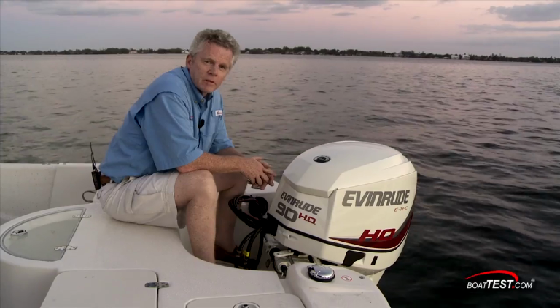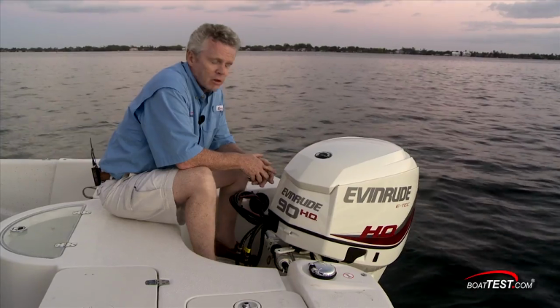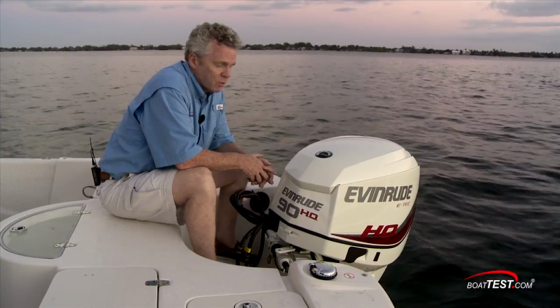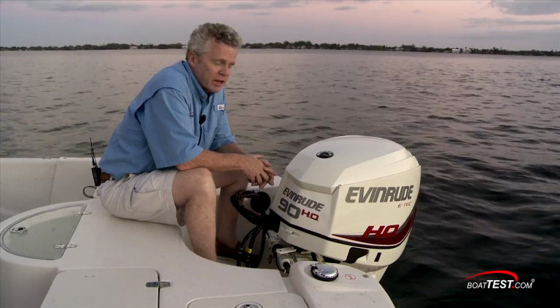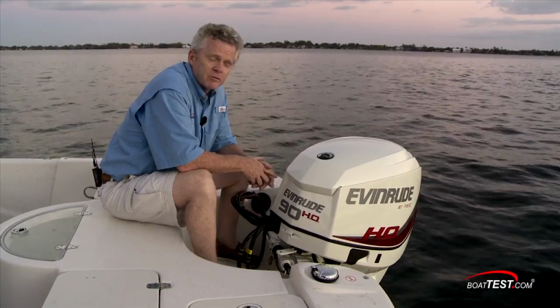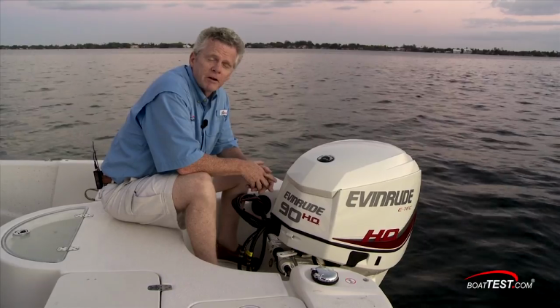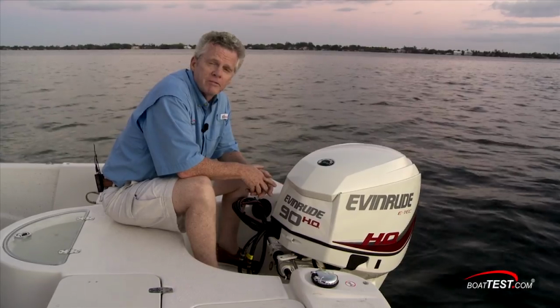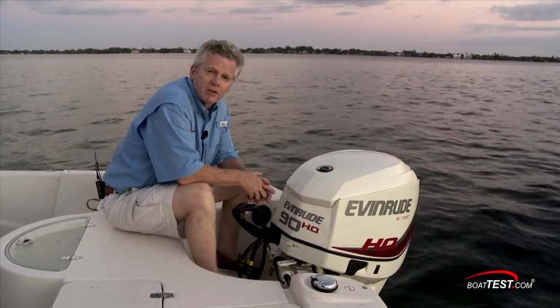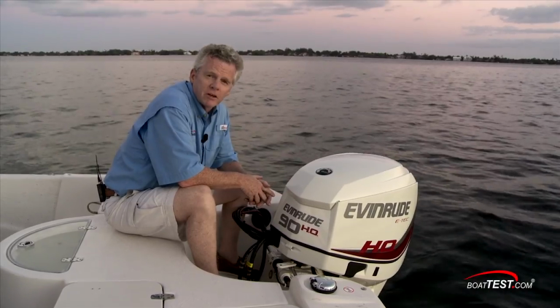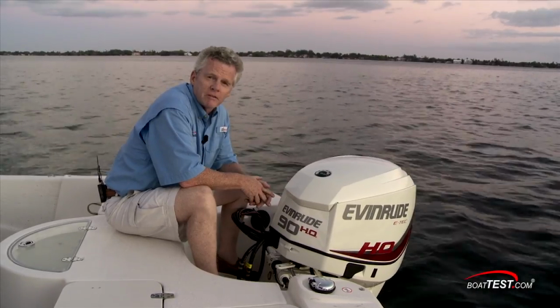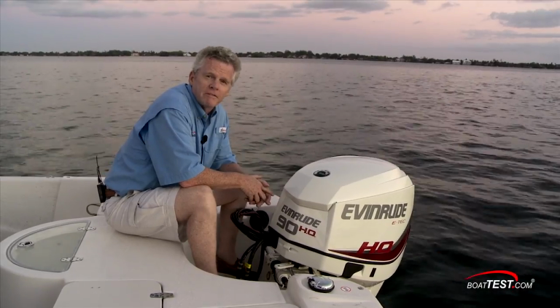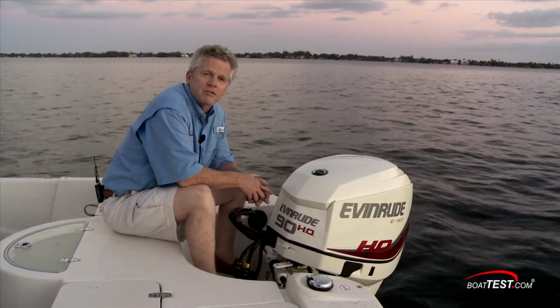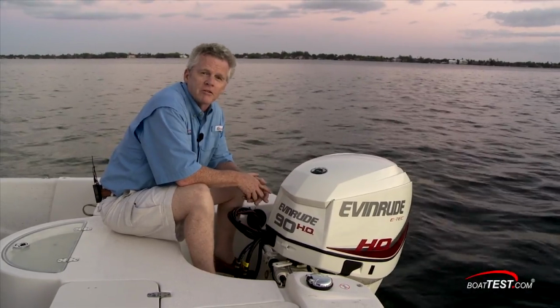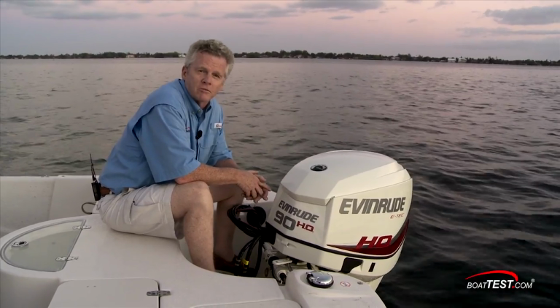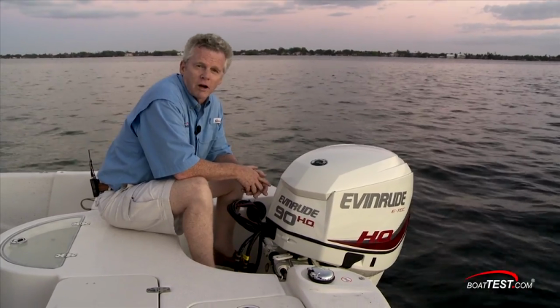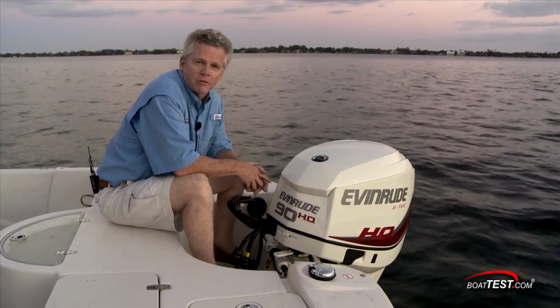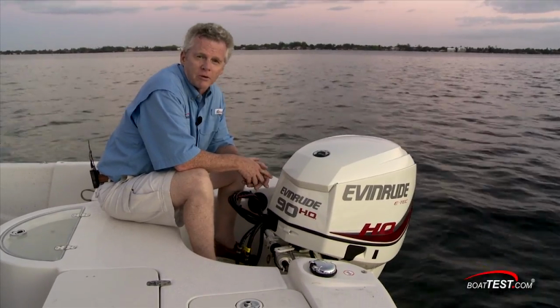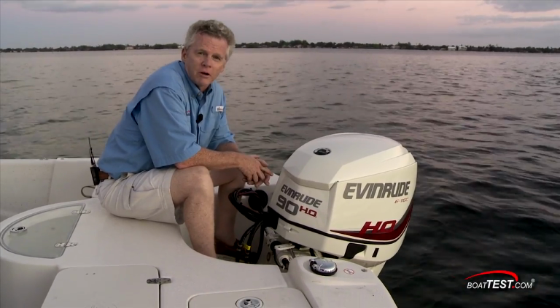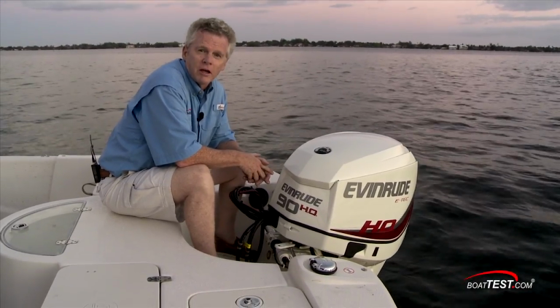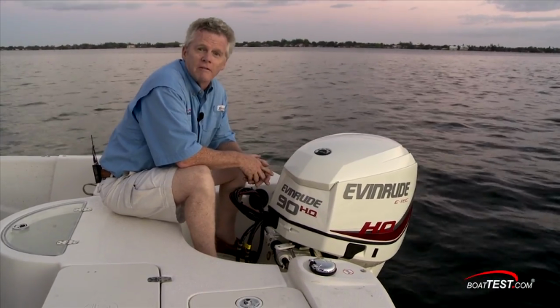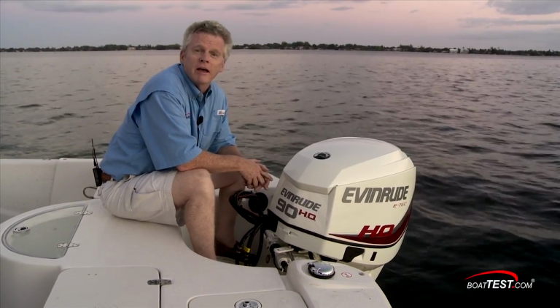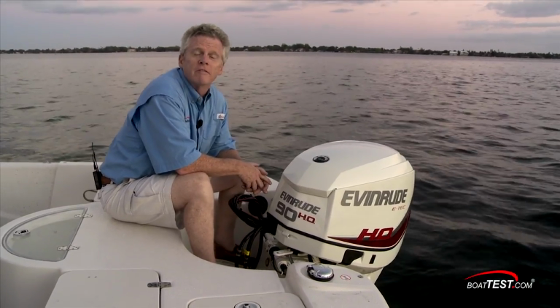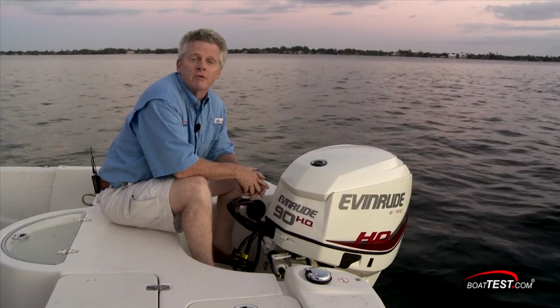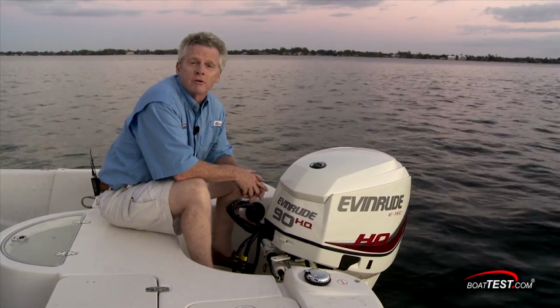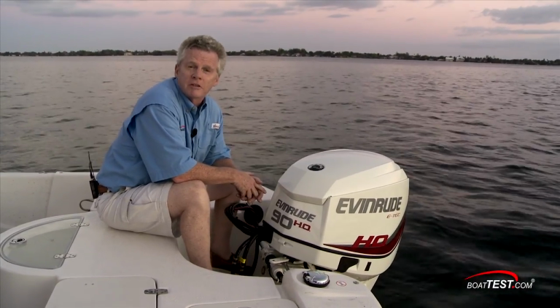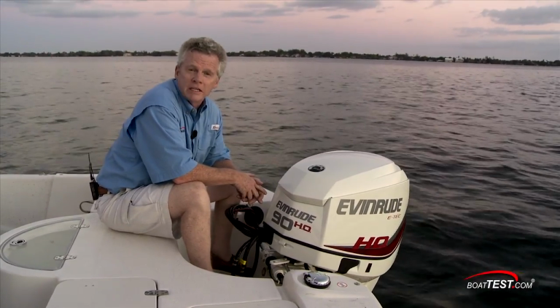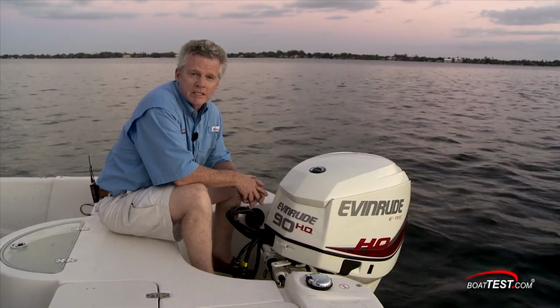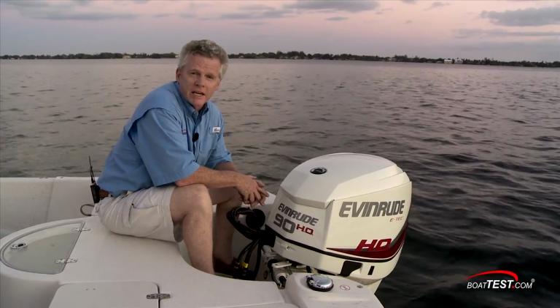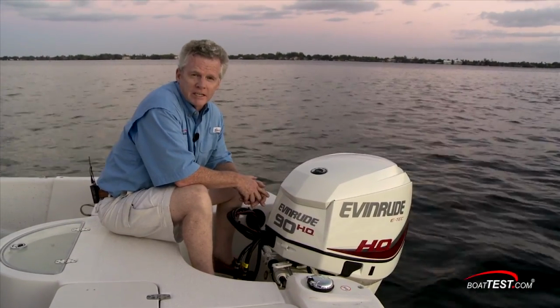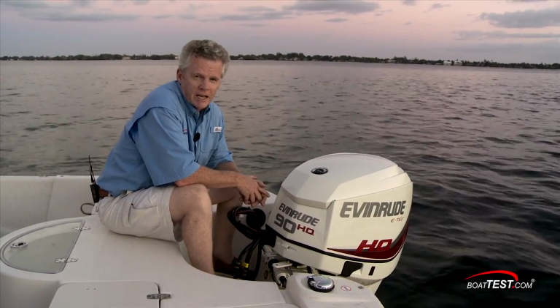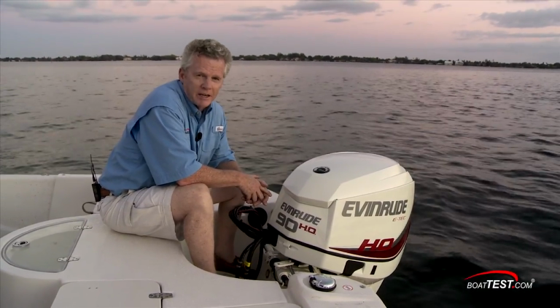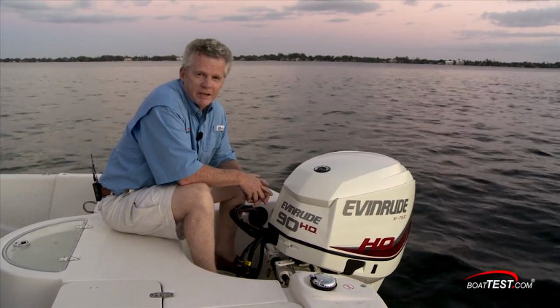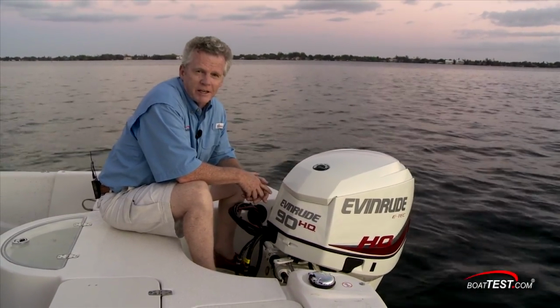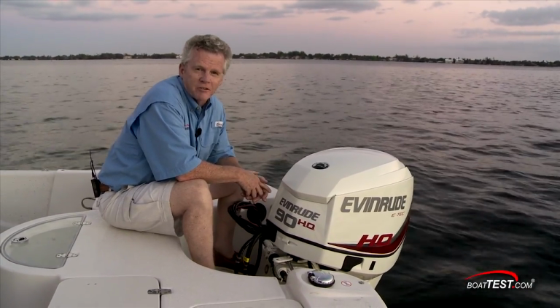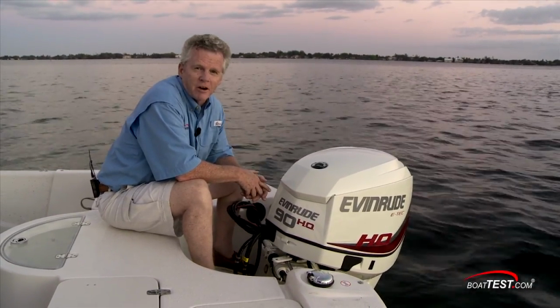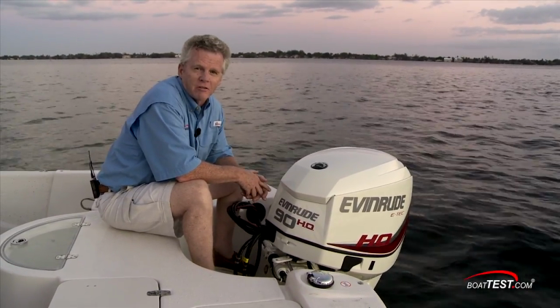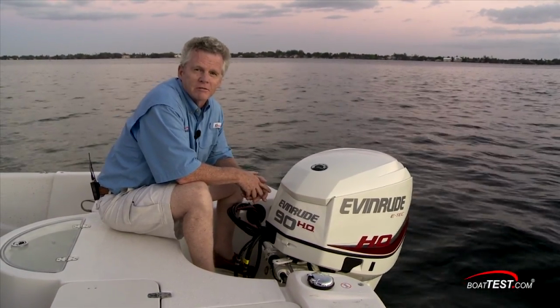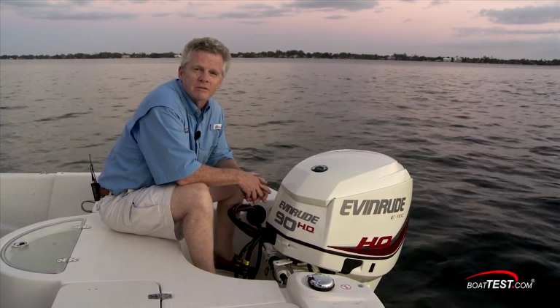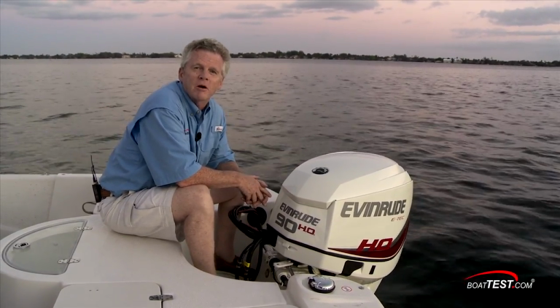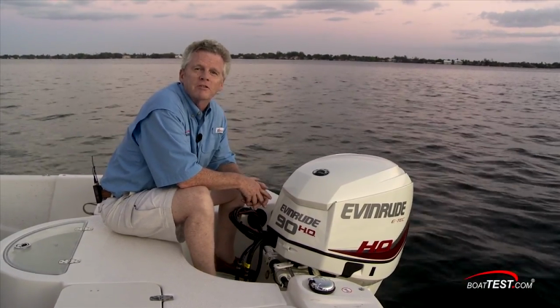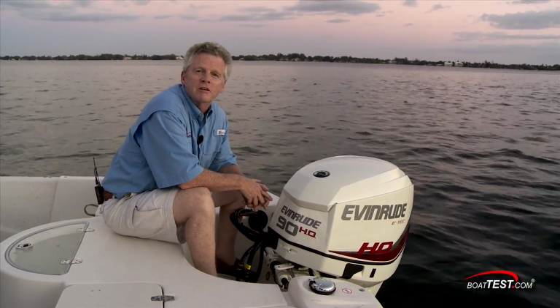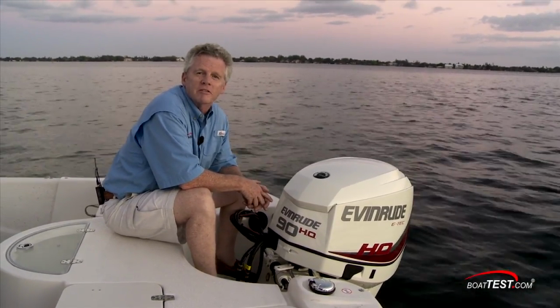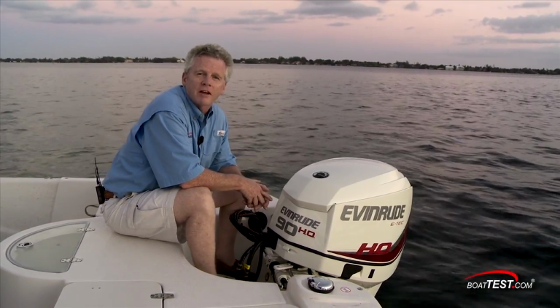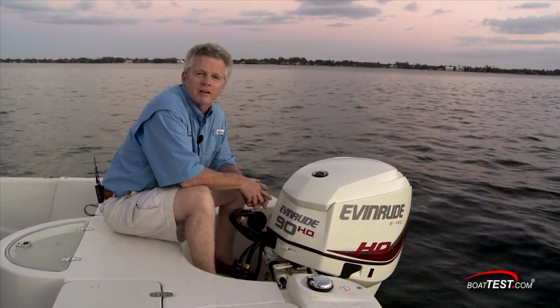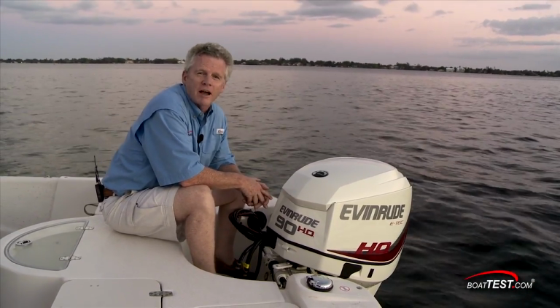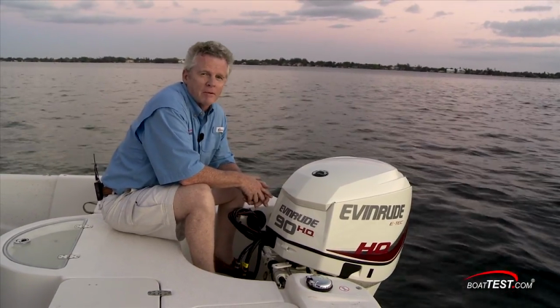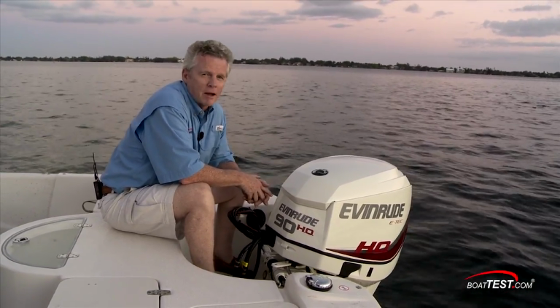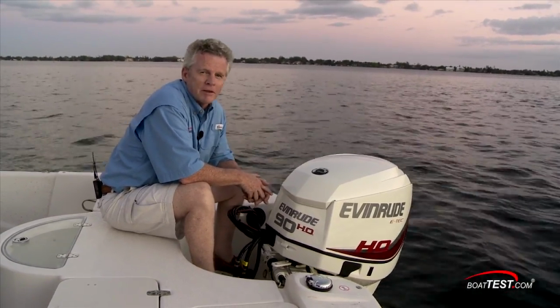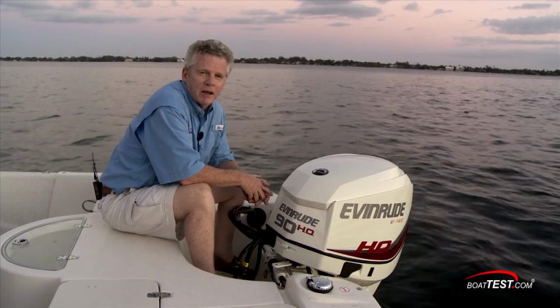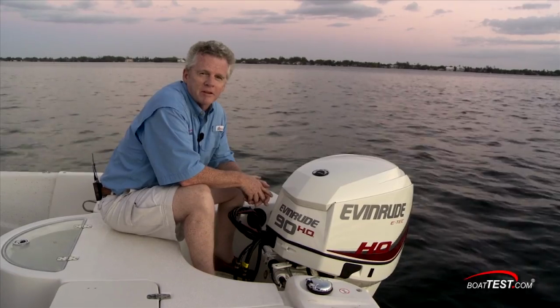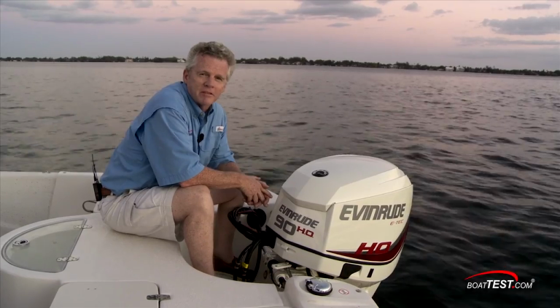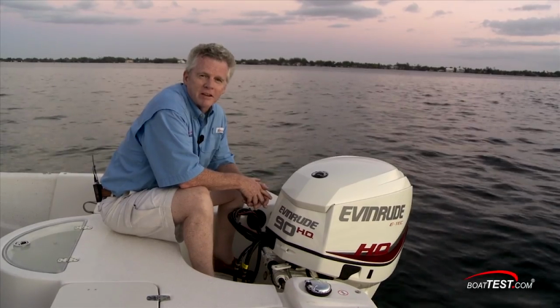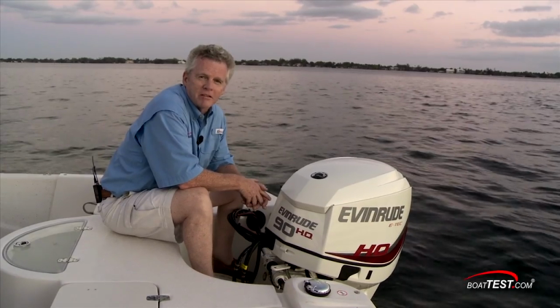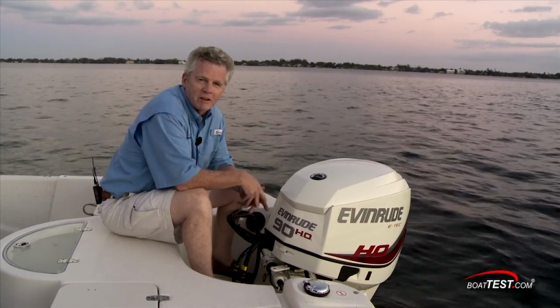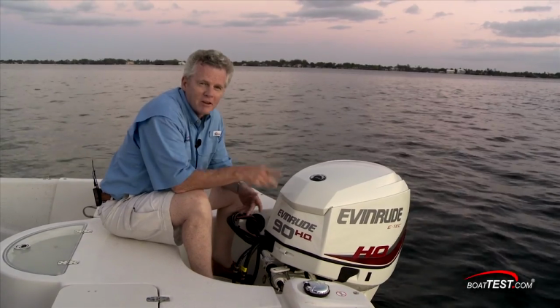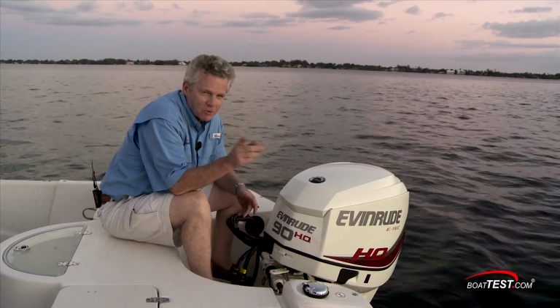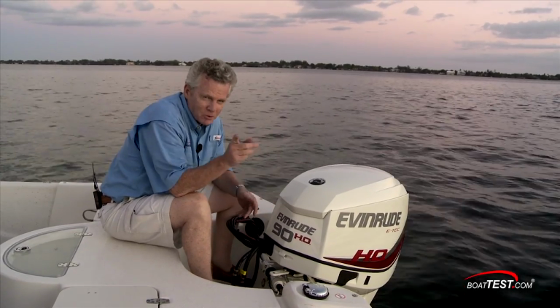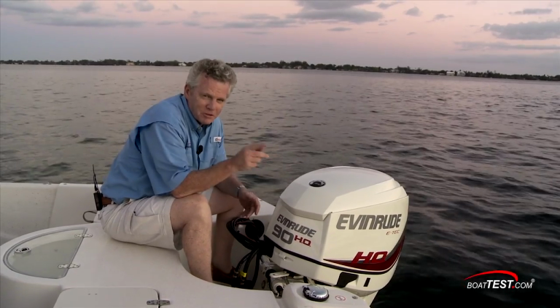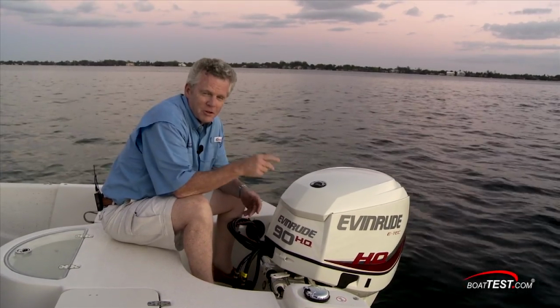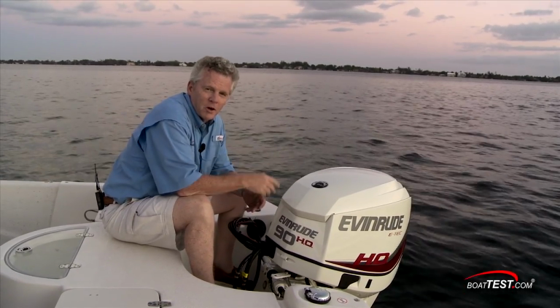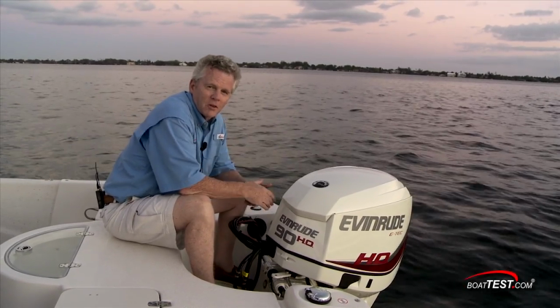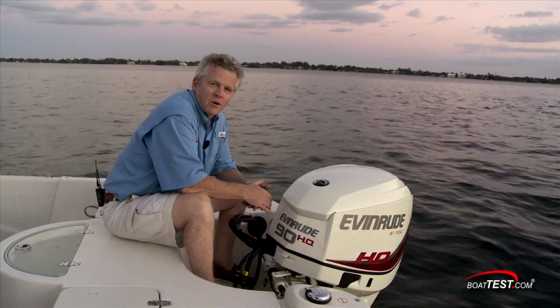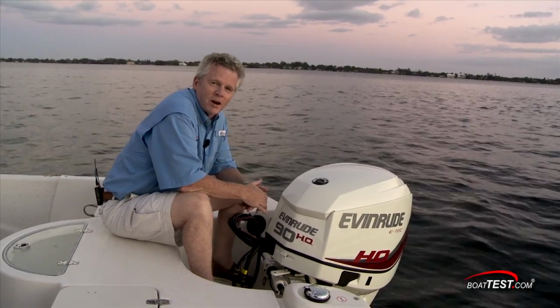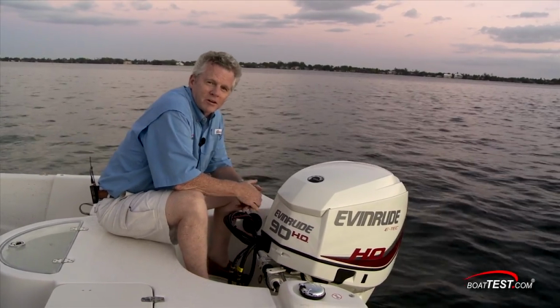Well, that's my full features walkthrough of Evinrude's E-Tech 90HO. For BoatTest.com, I'm Captain Steve. We'll see you on the water.